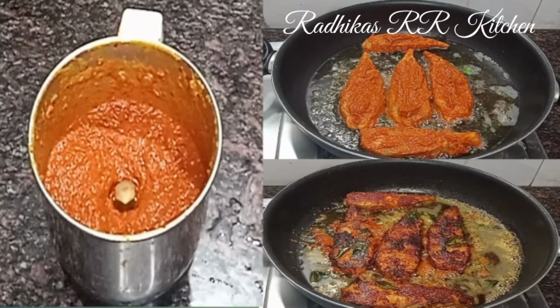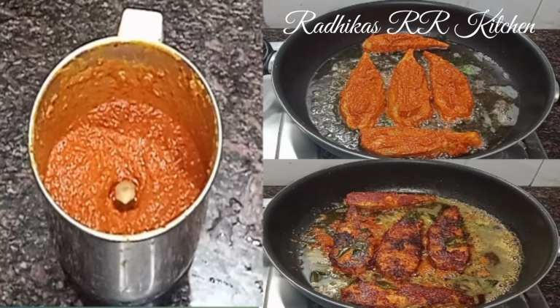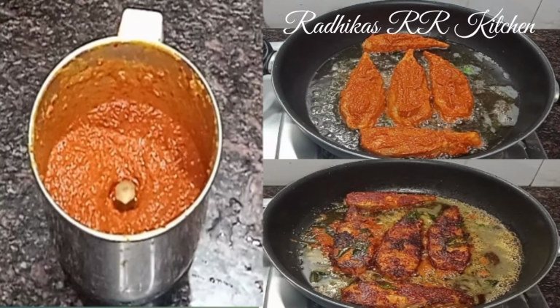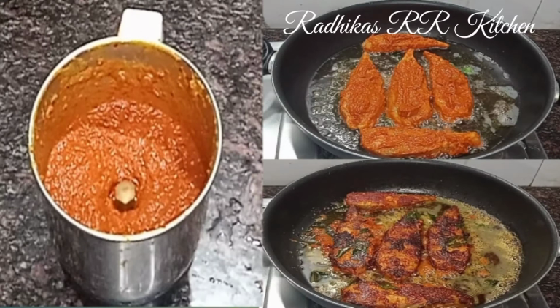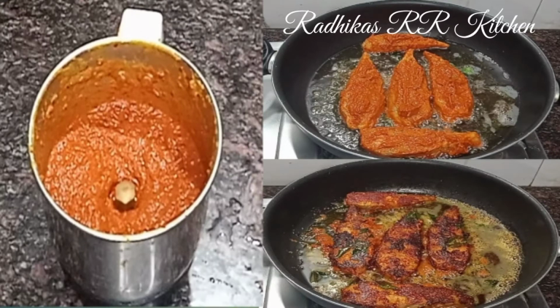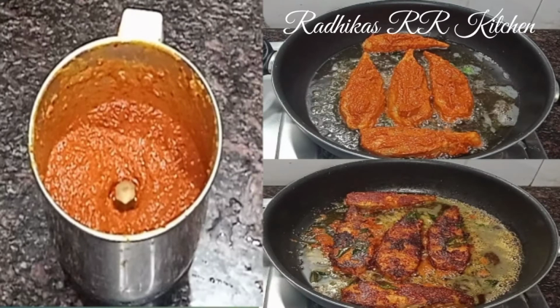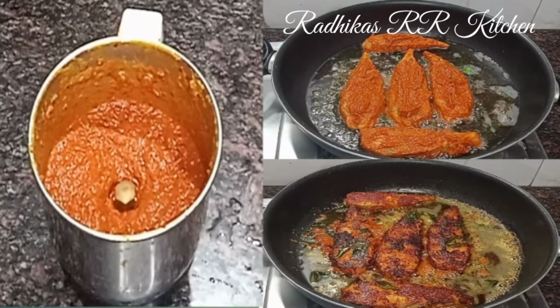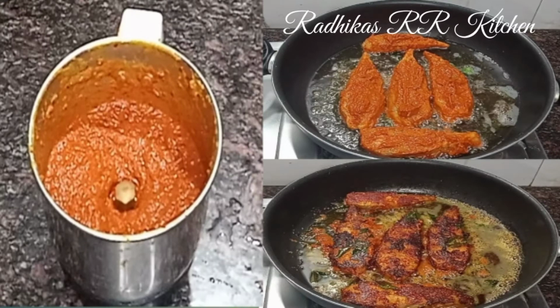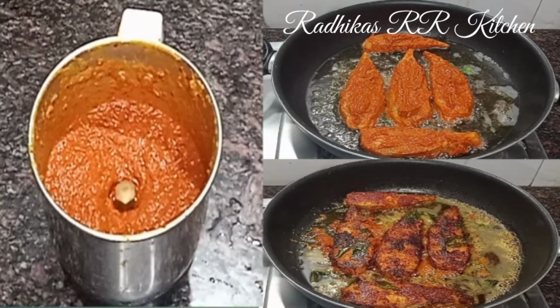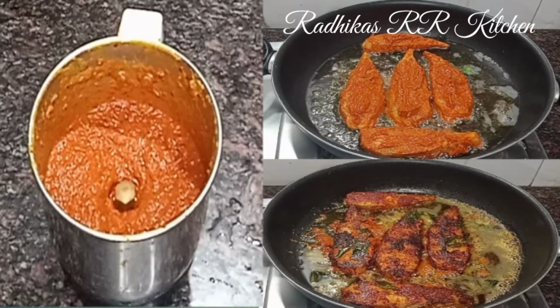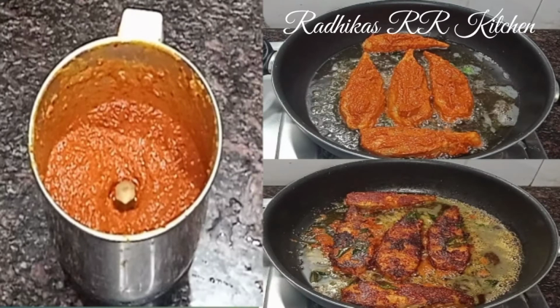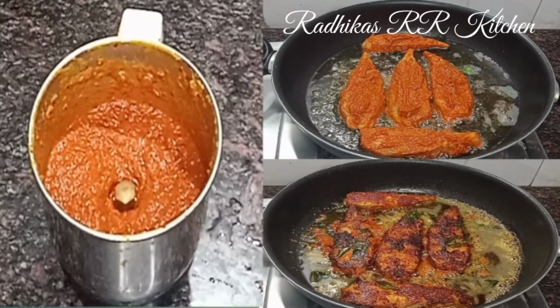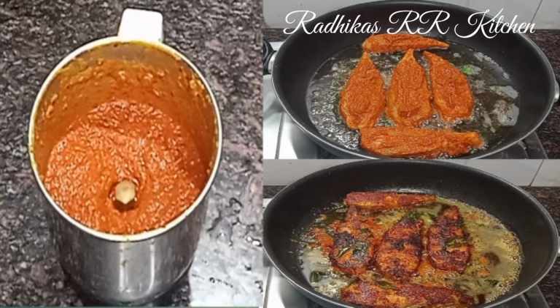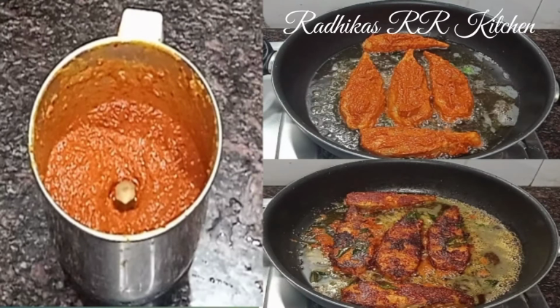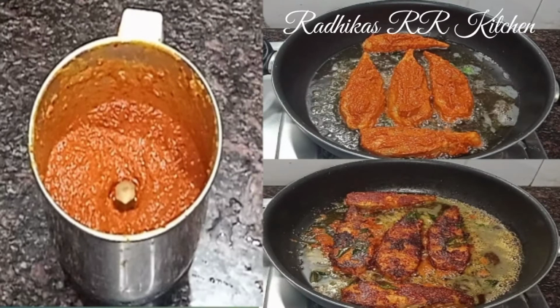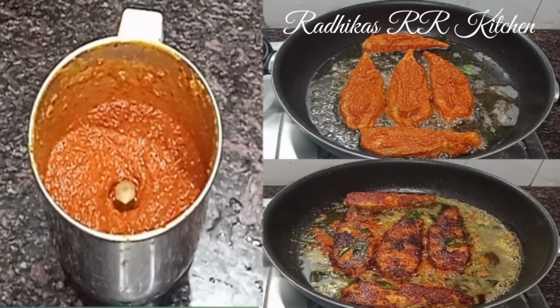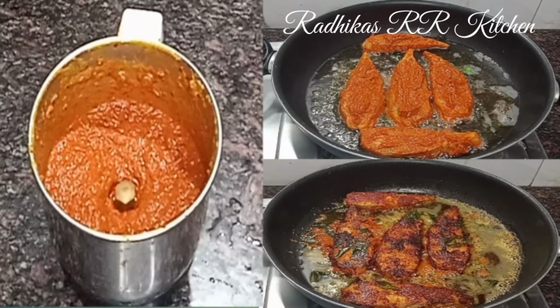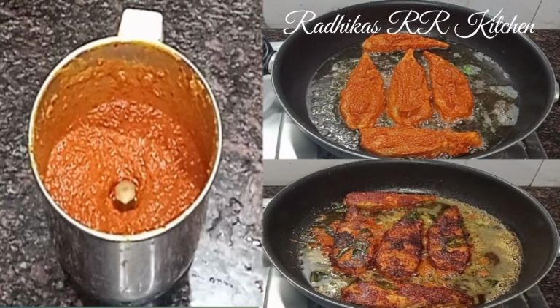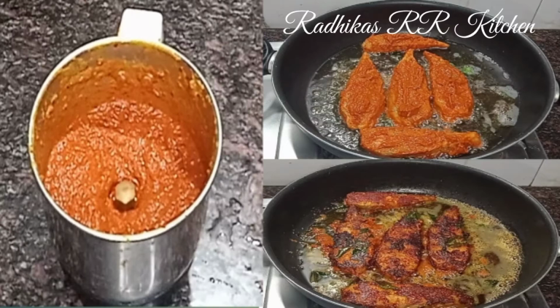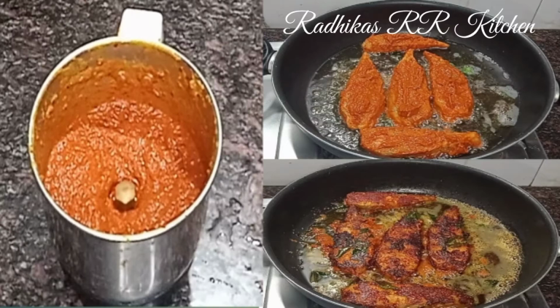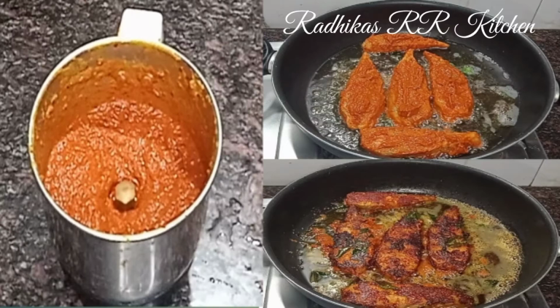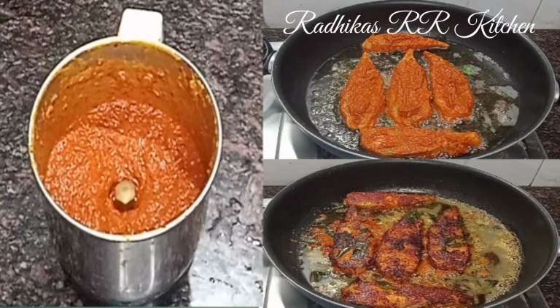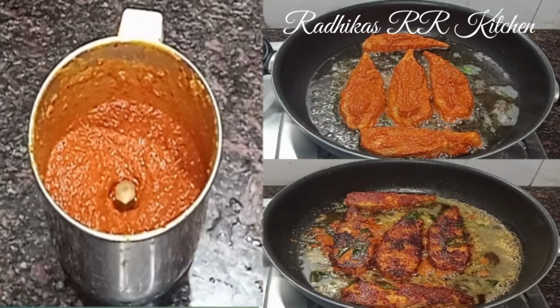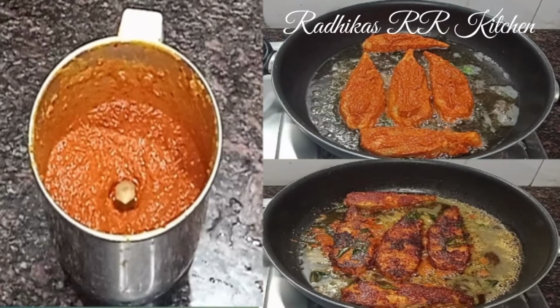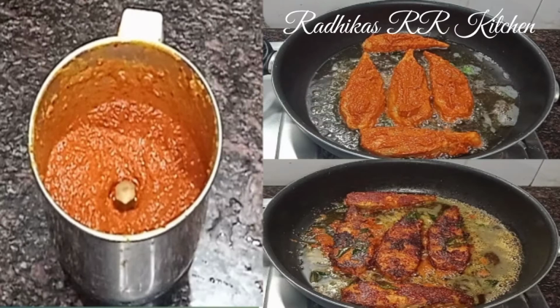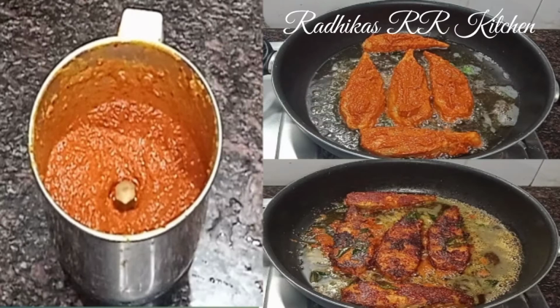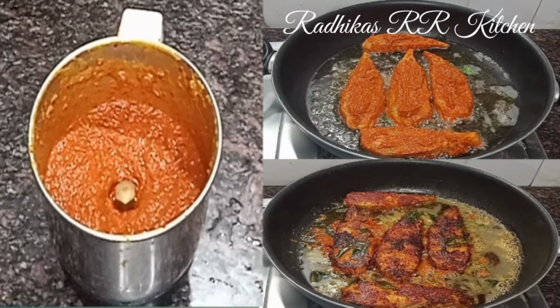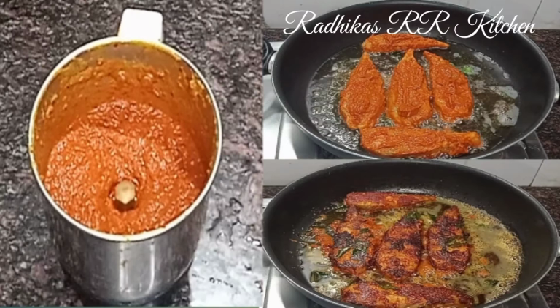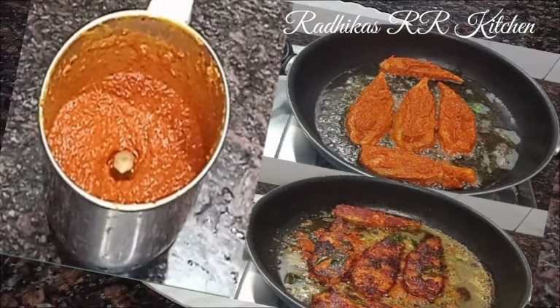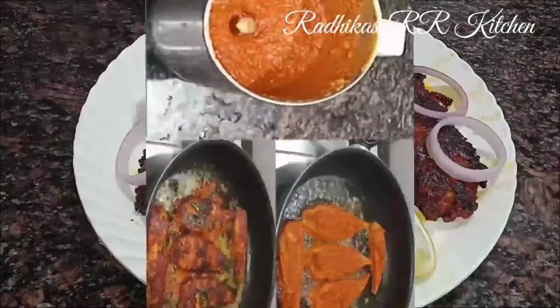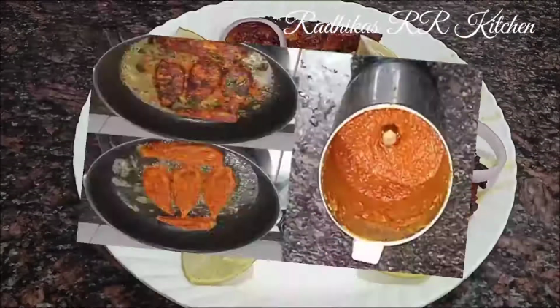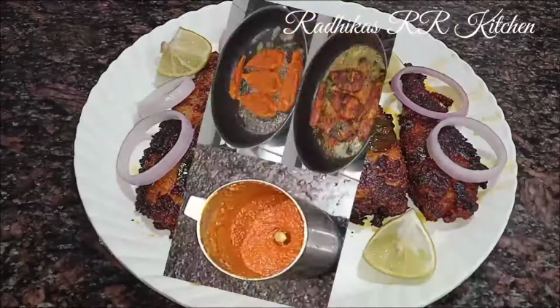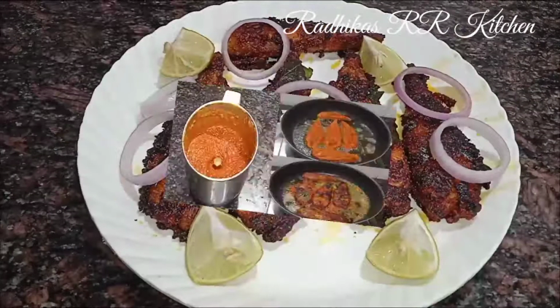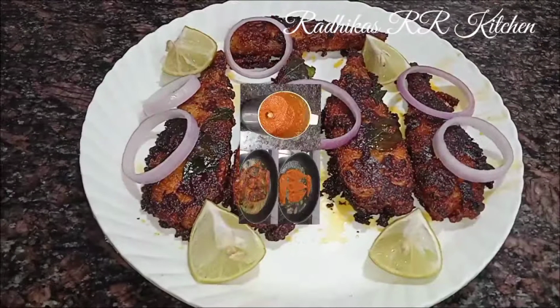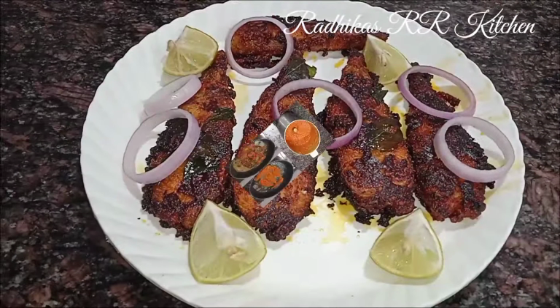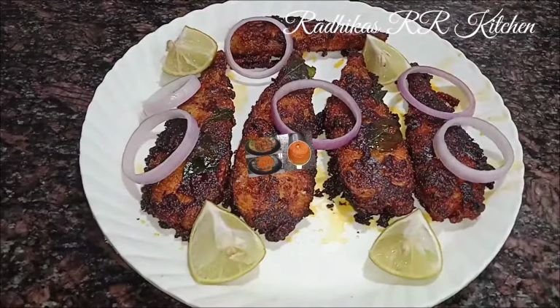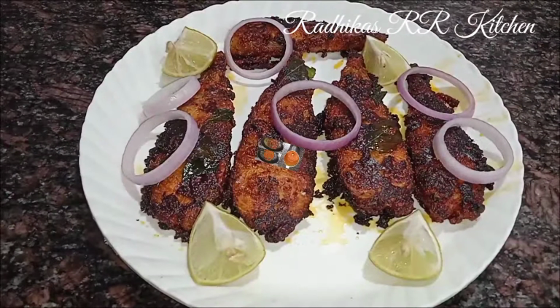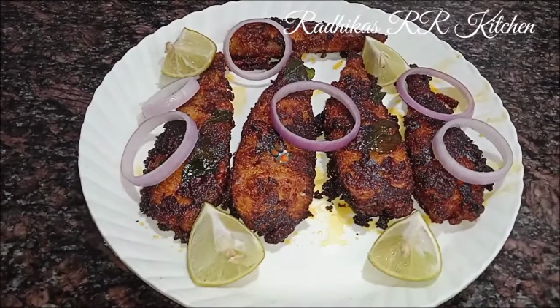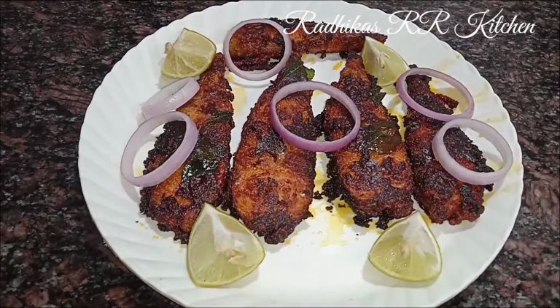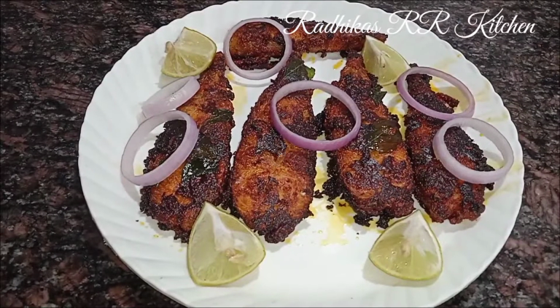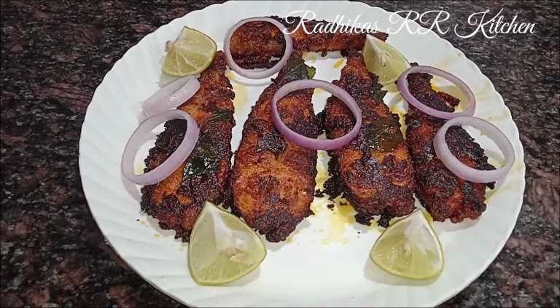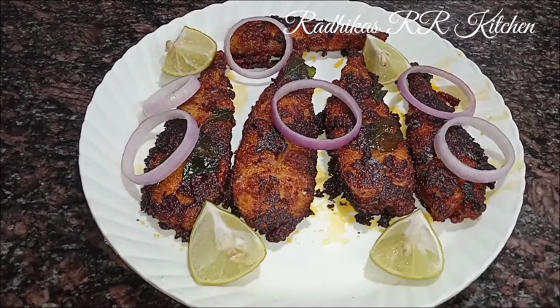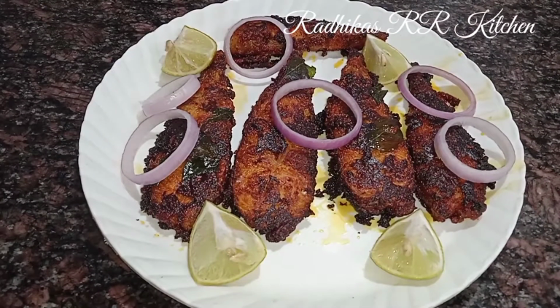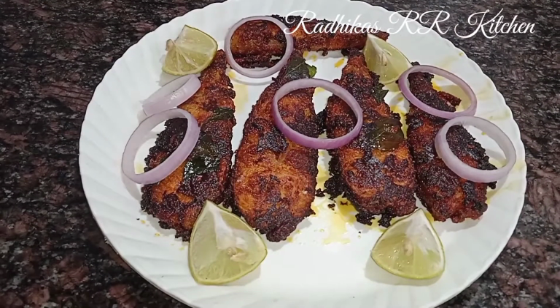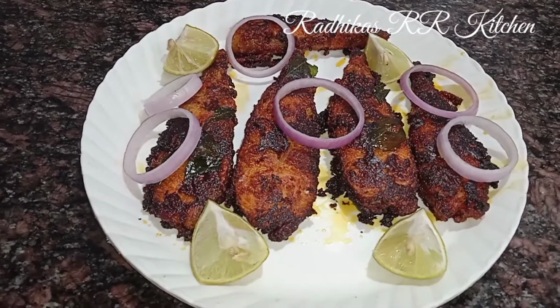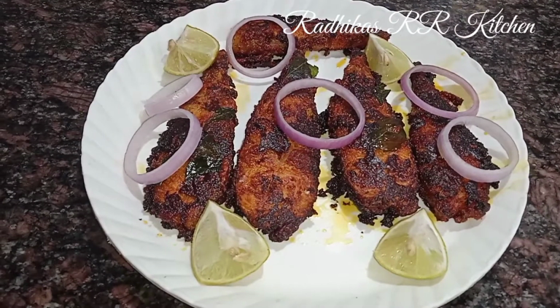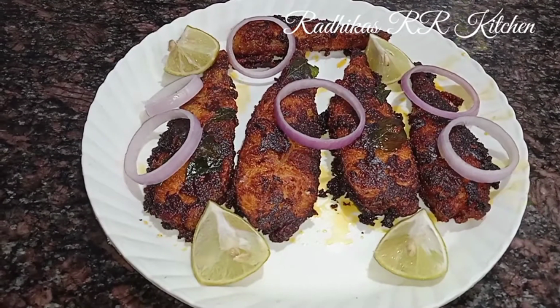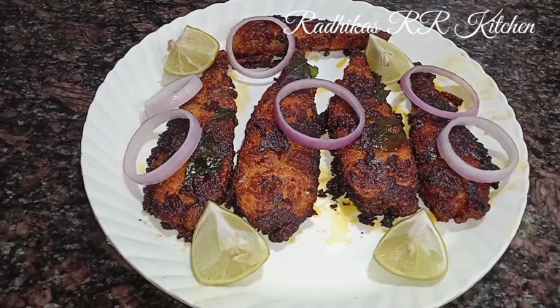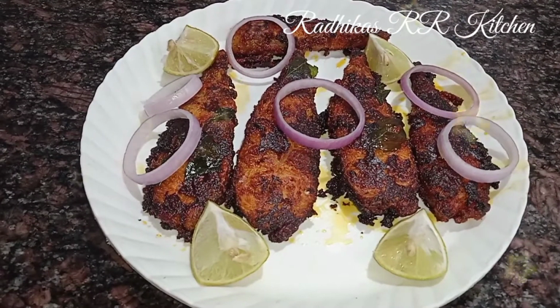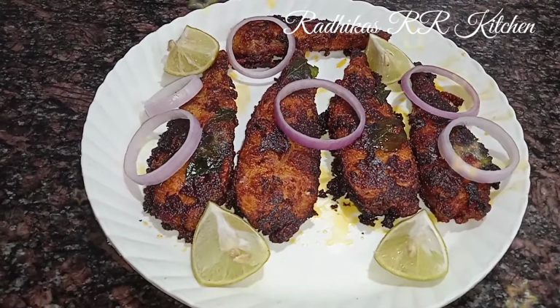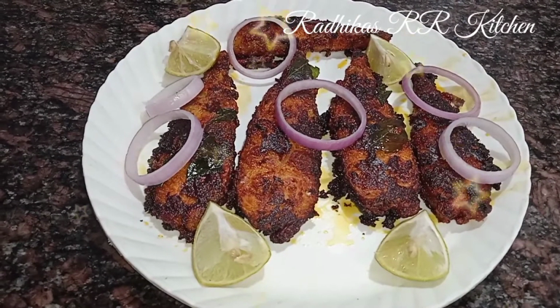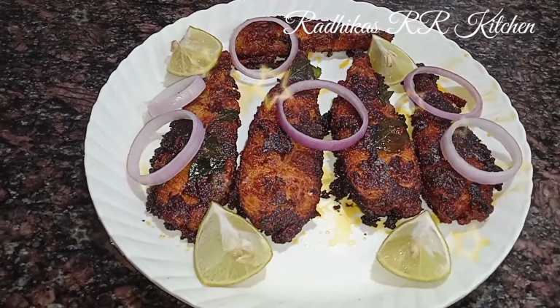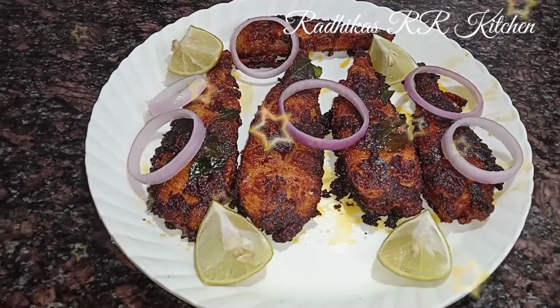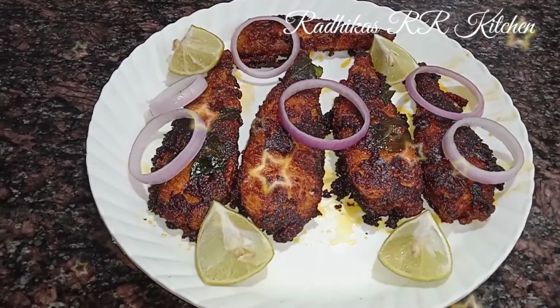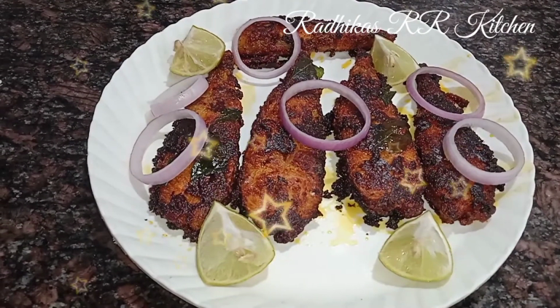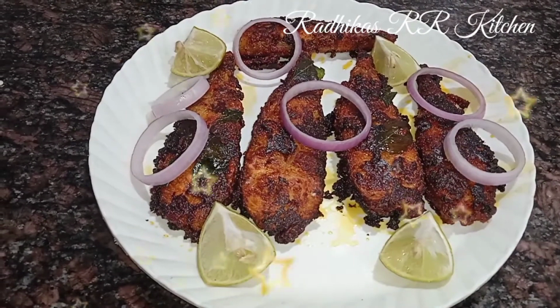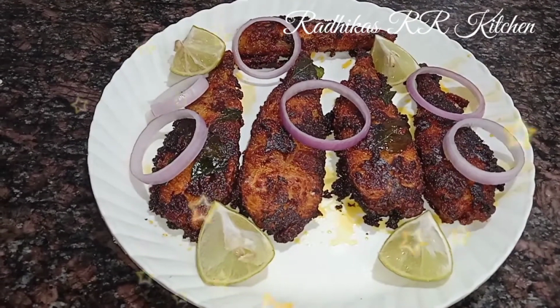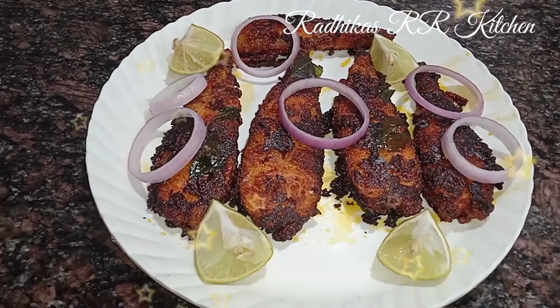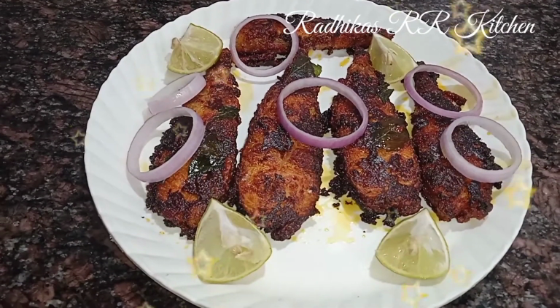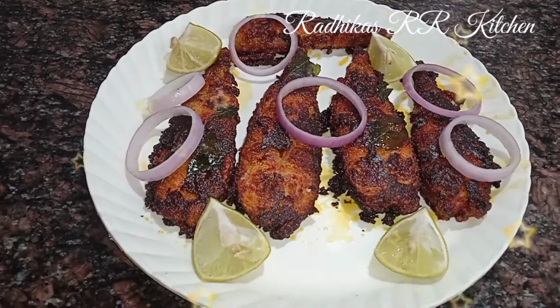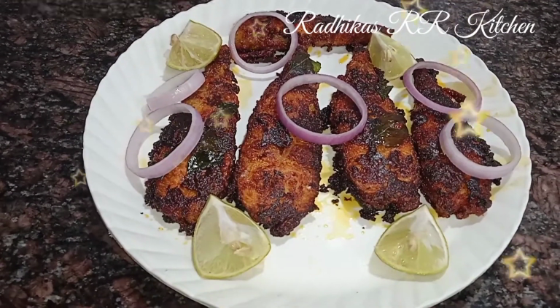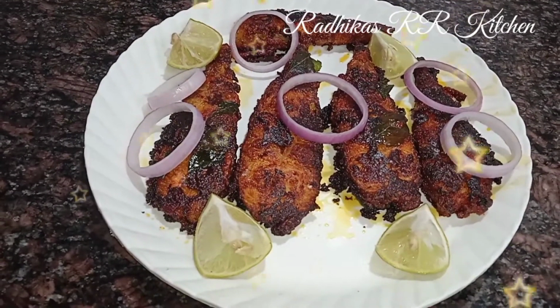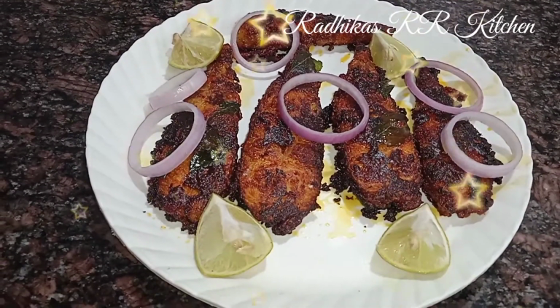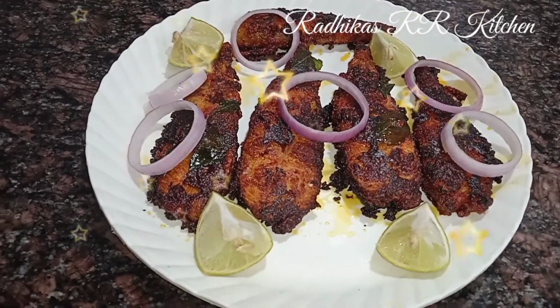Hello everyone, welcome to Radhika Sarar Kitchen, welcome to Manelie Fish Fry Masala.